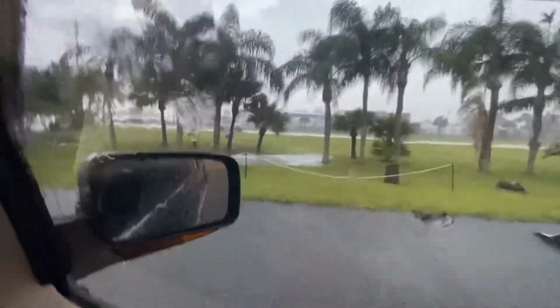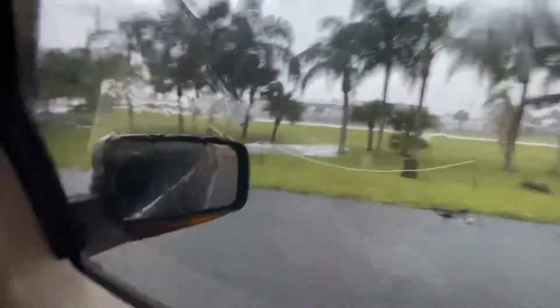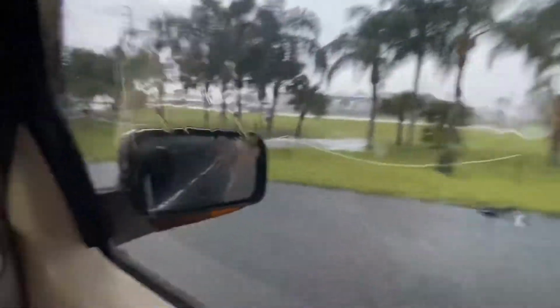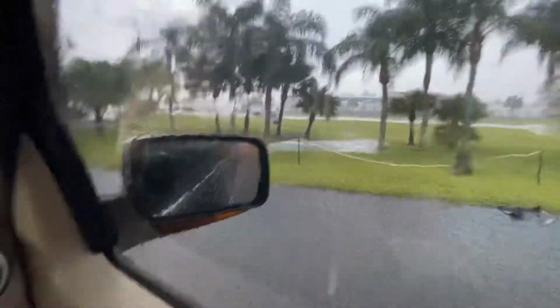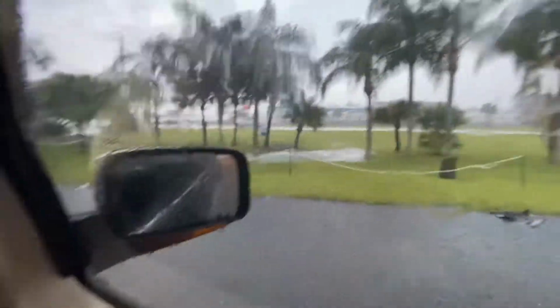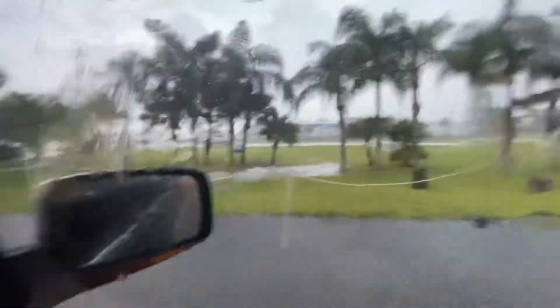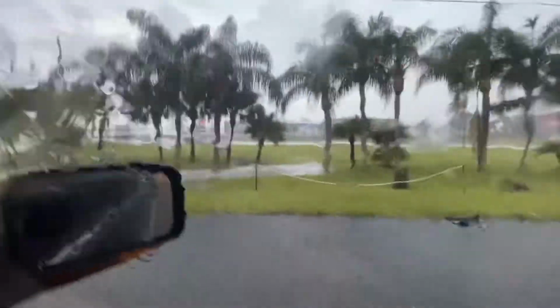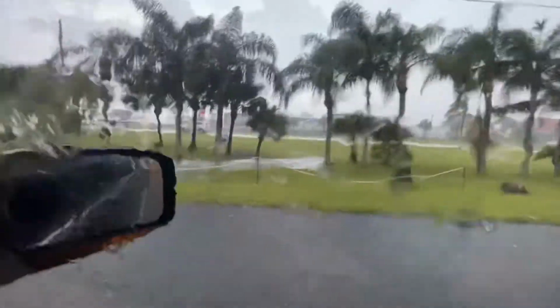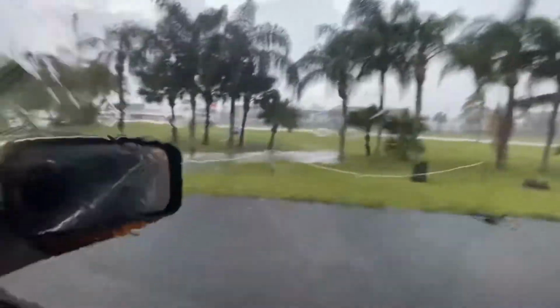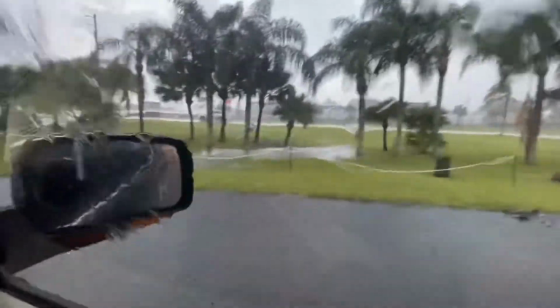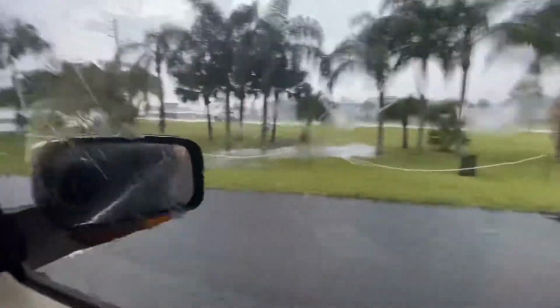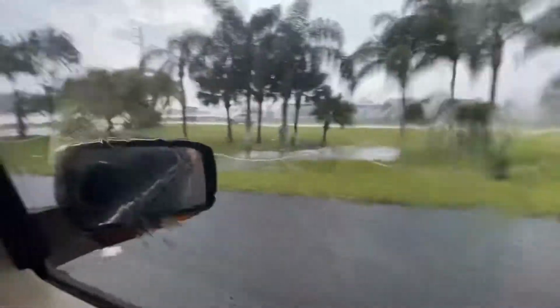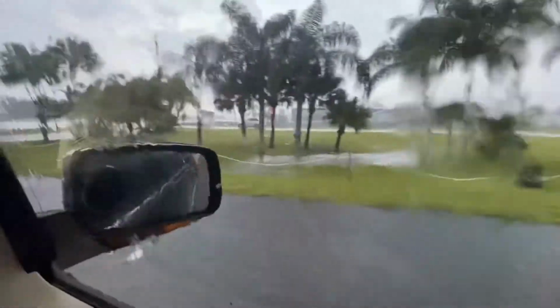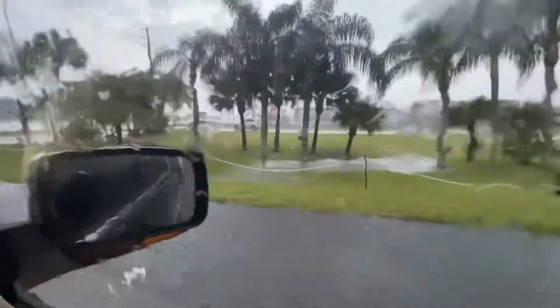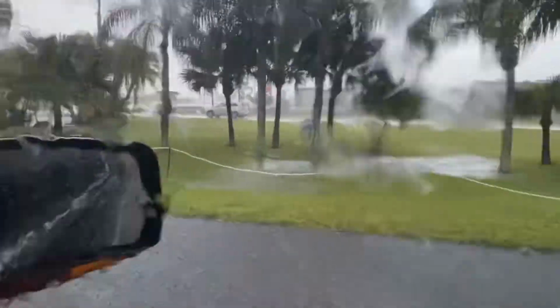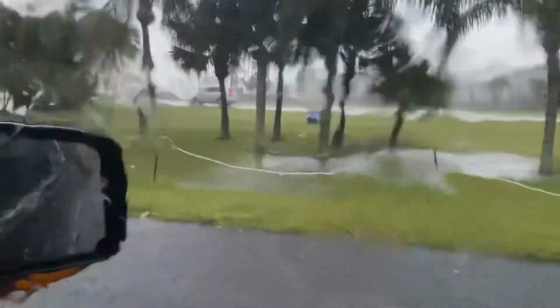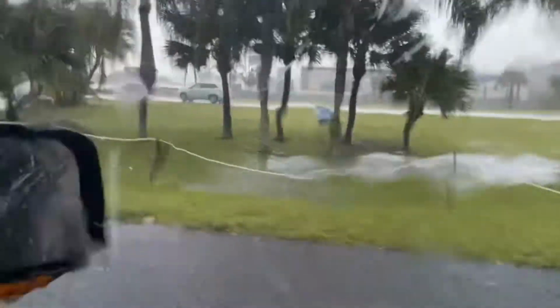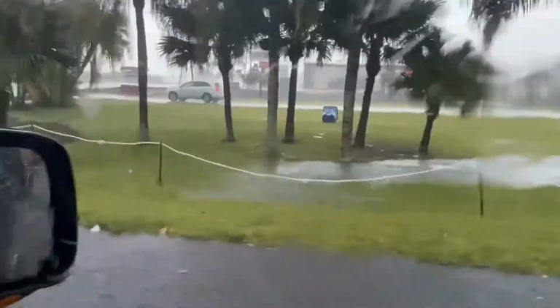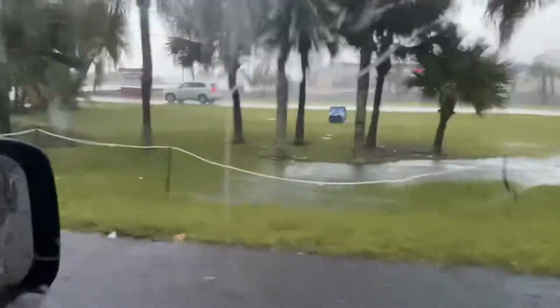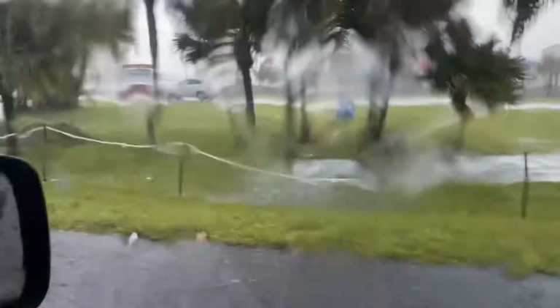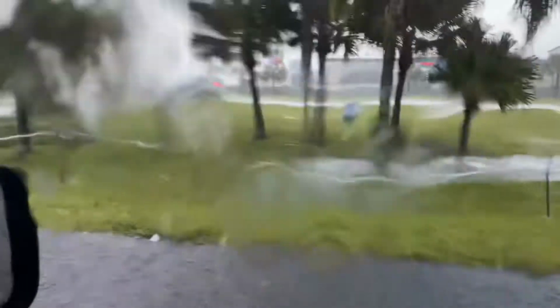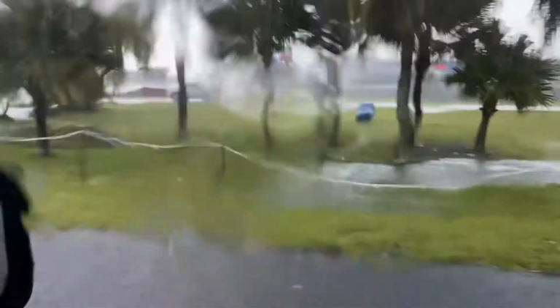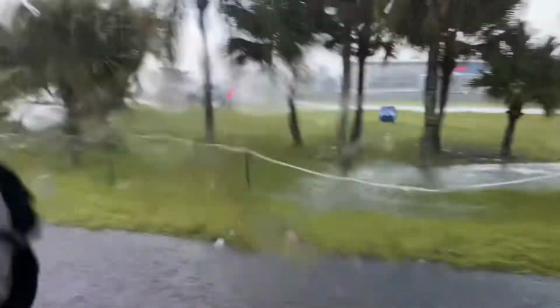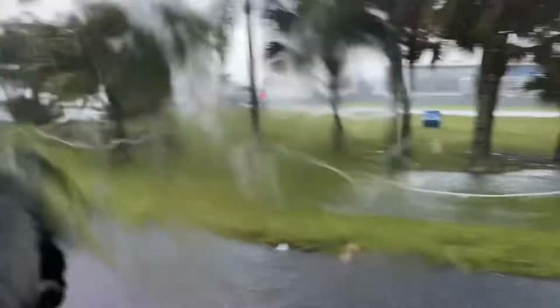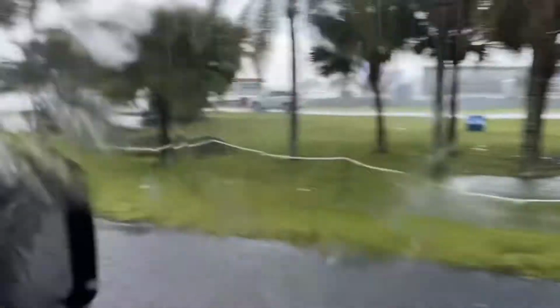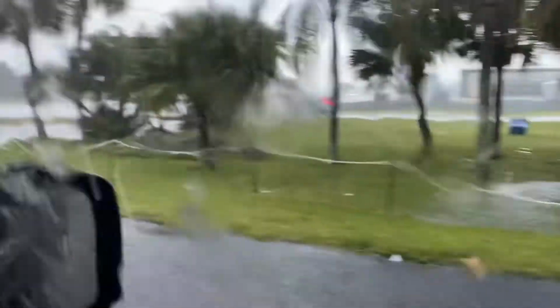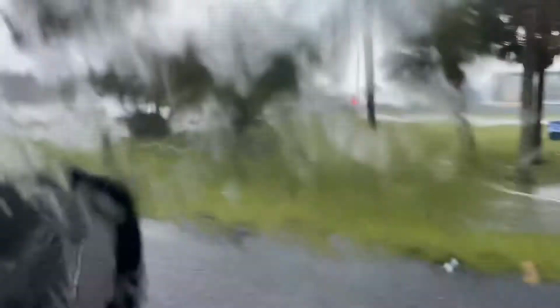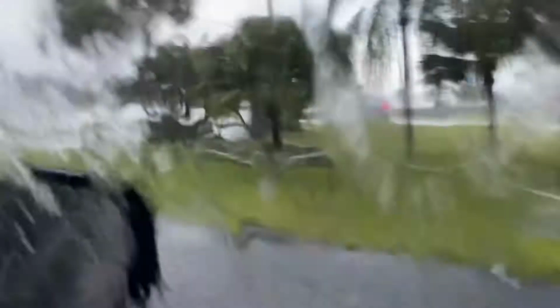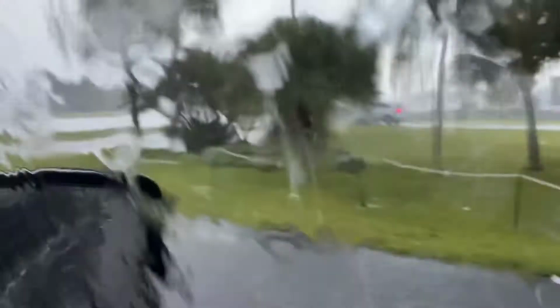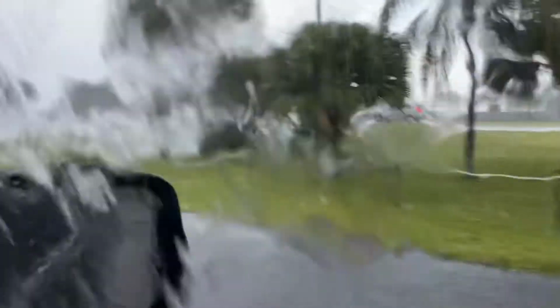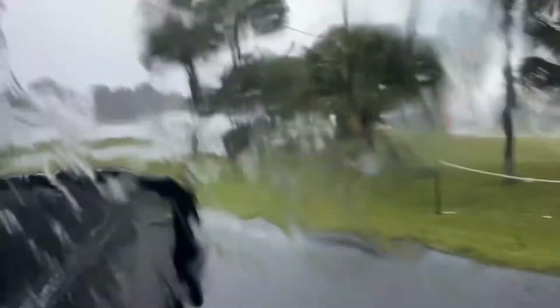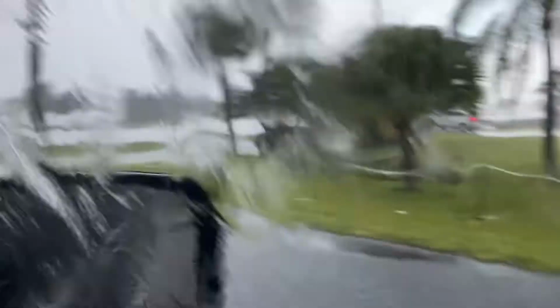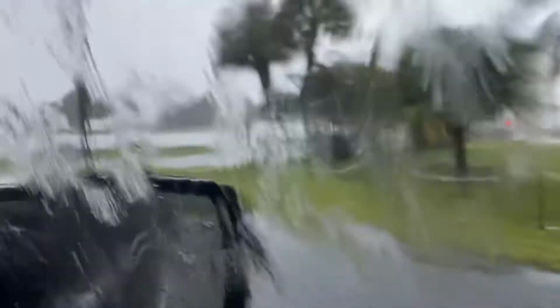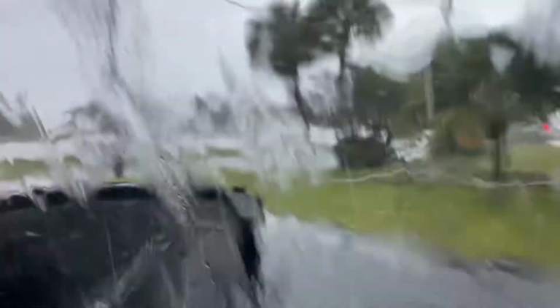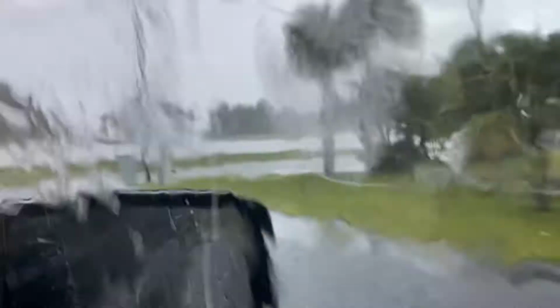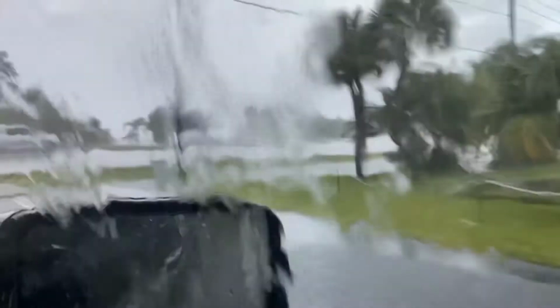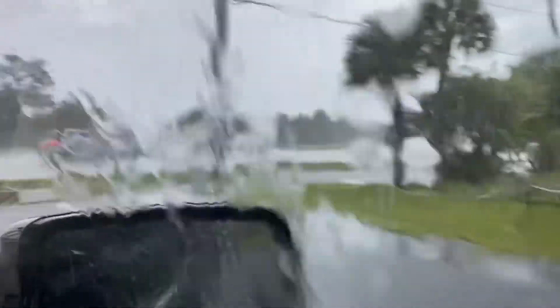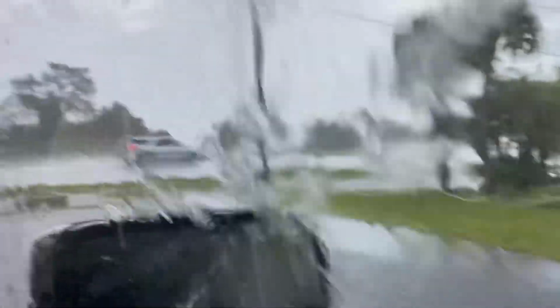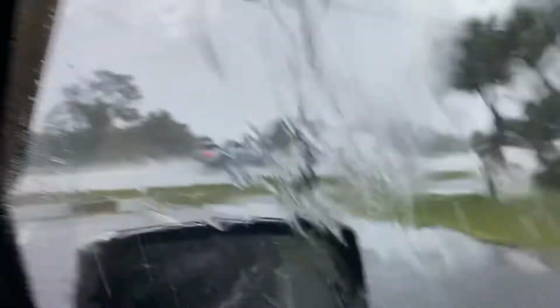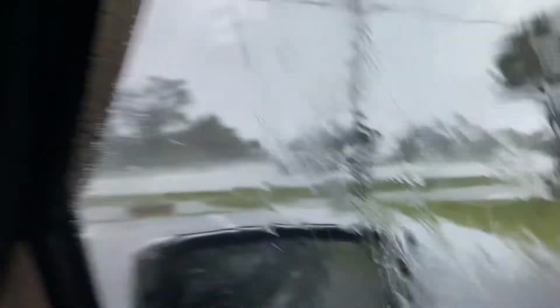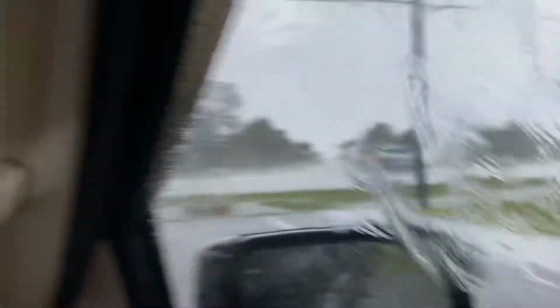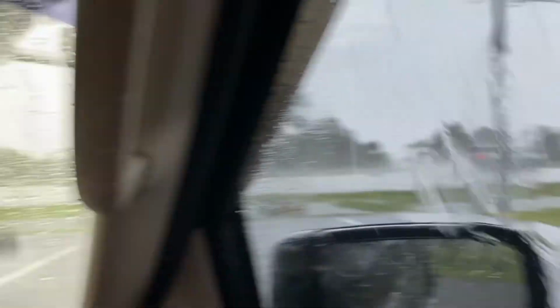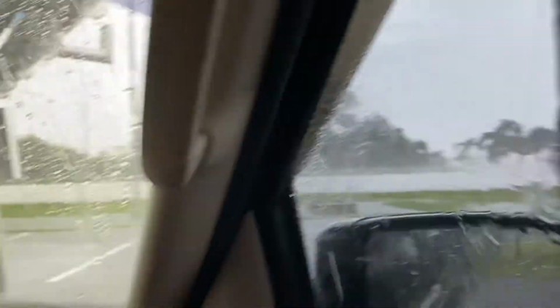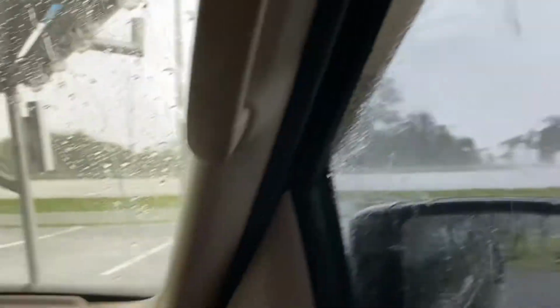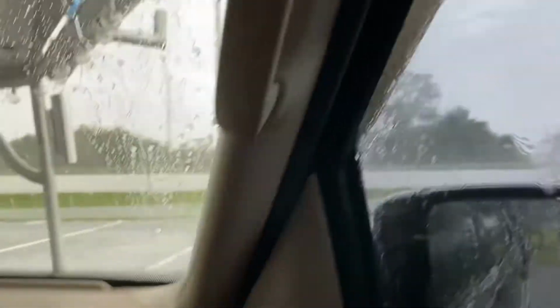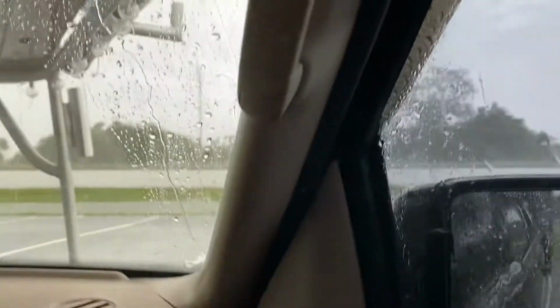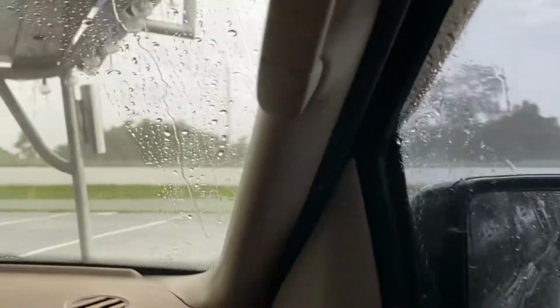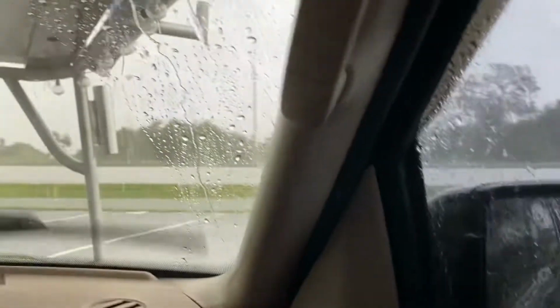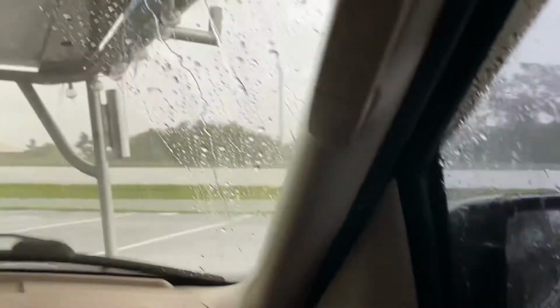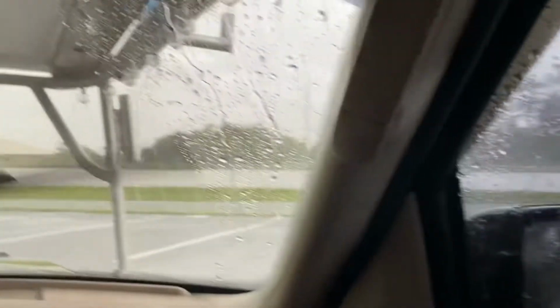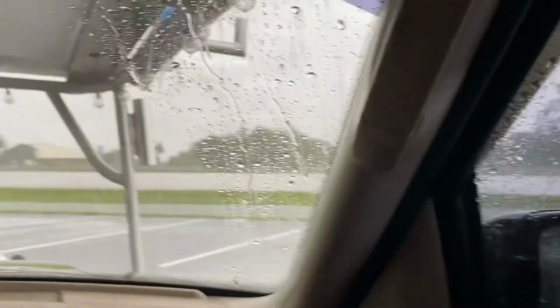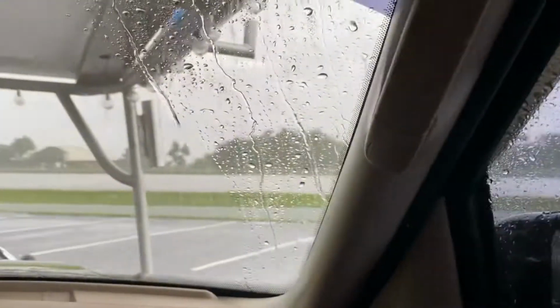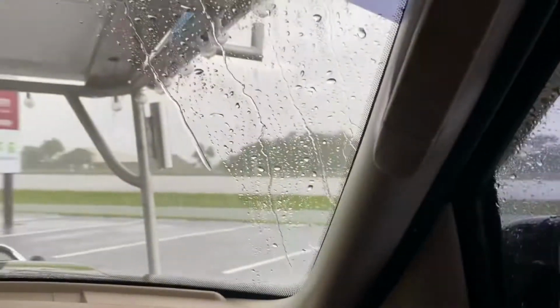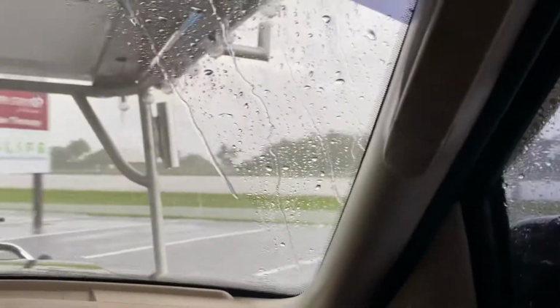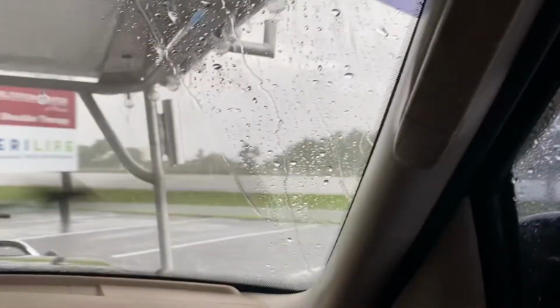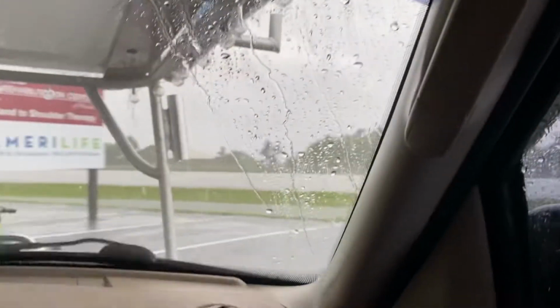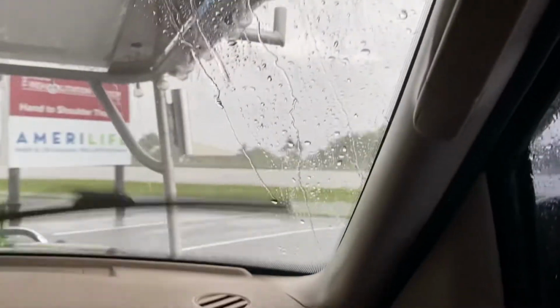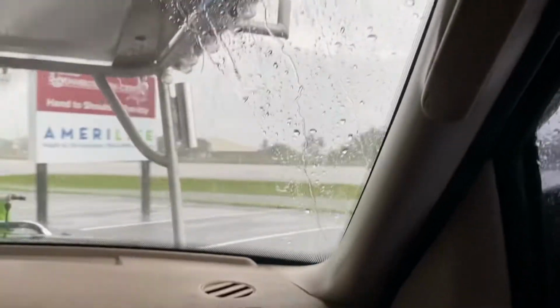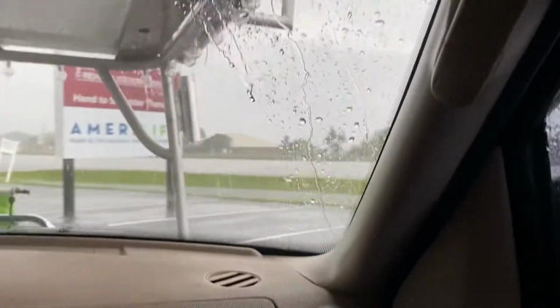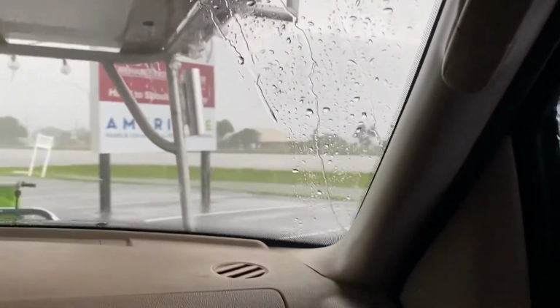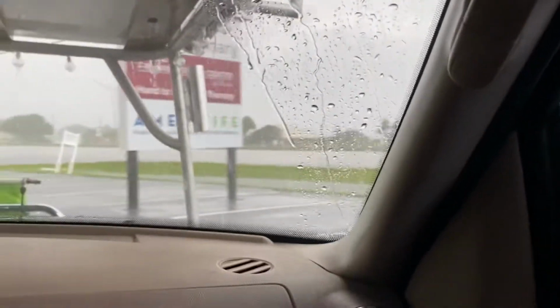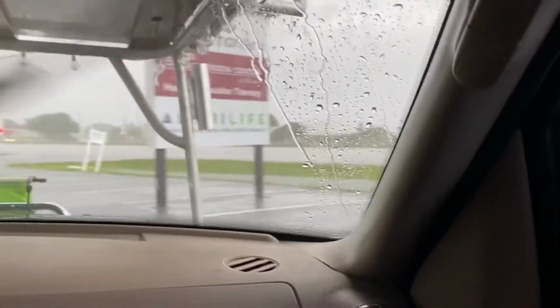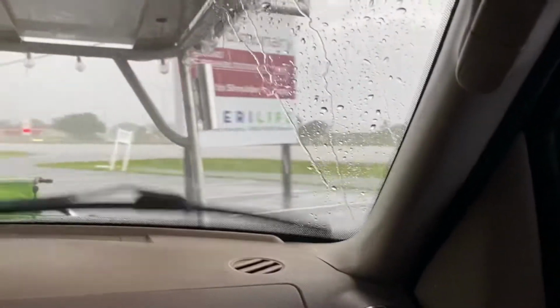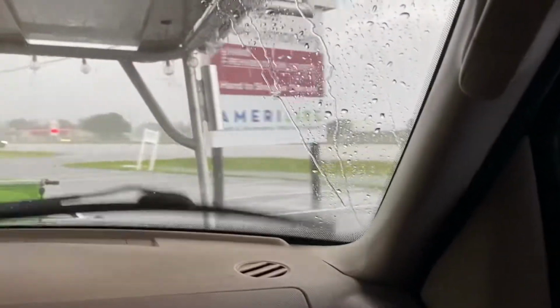There's more debris. Yeah, so we just missed a tornado — I do believe — or just a big windstorm.